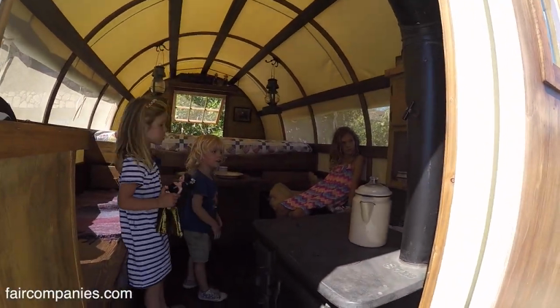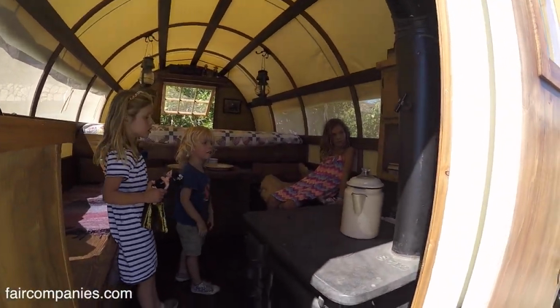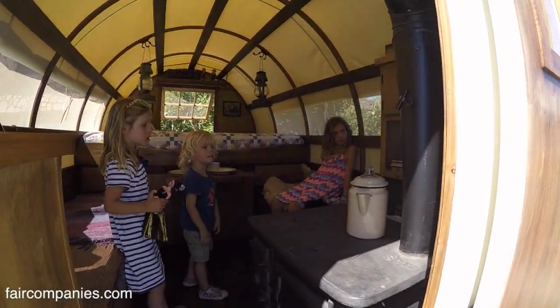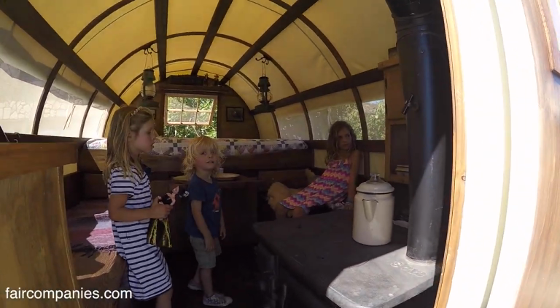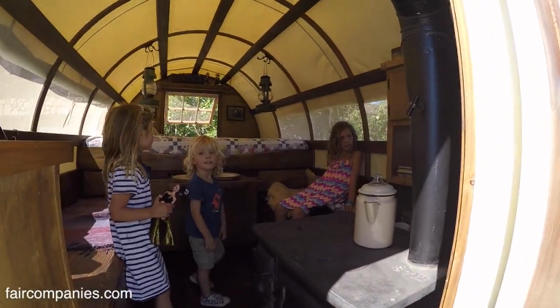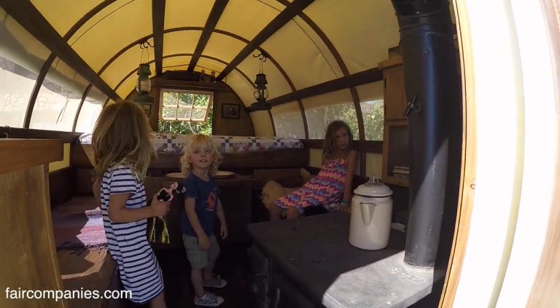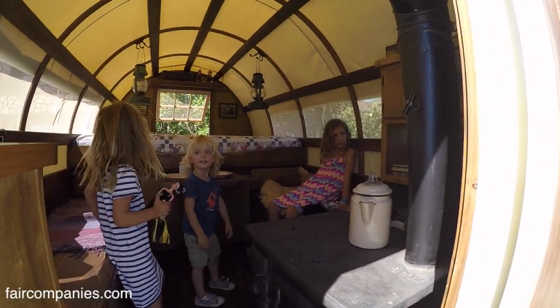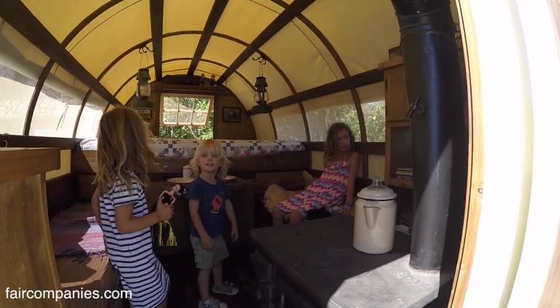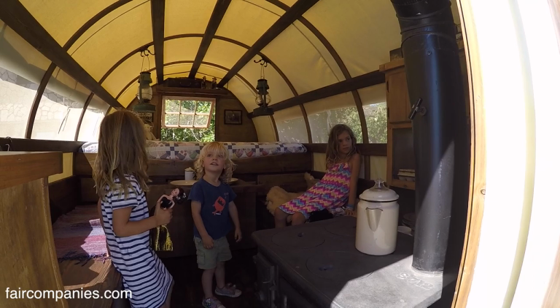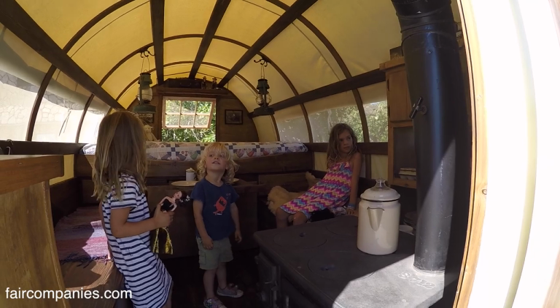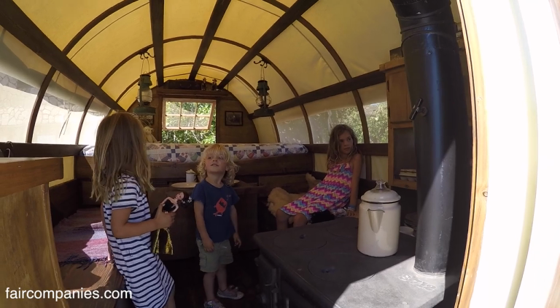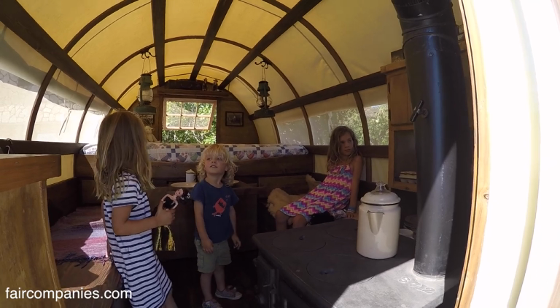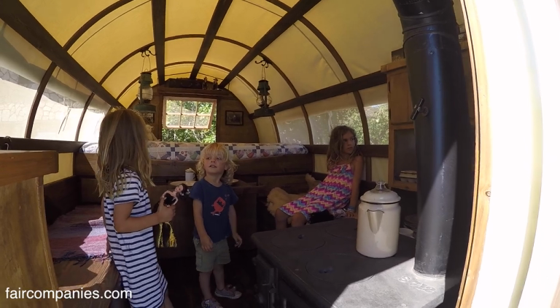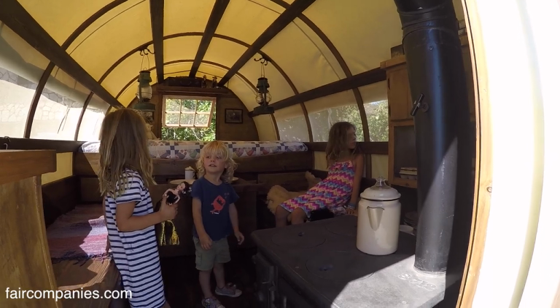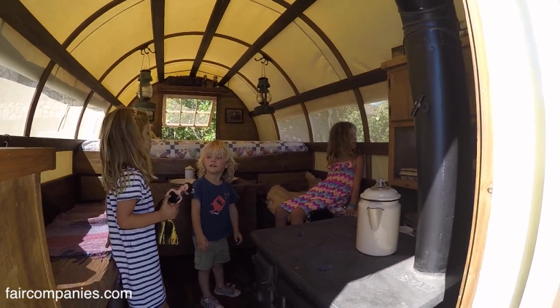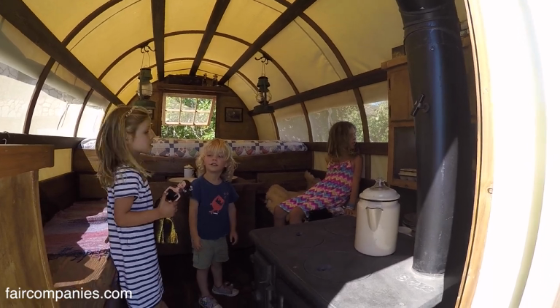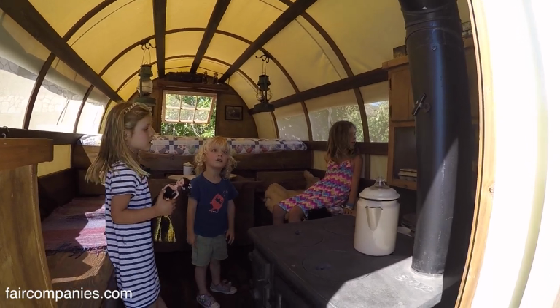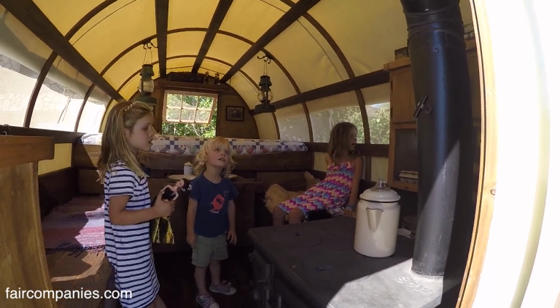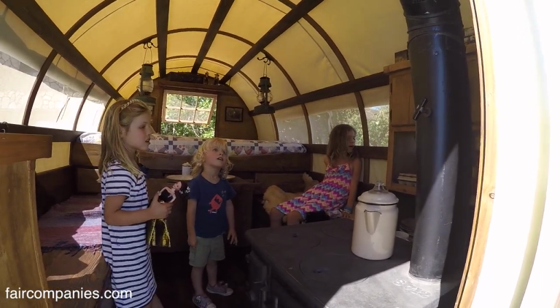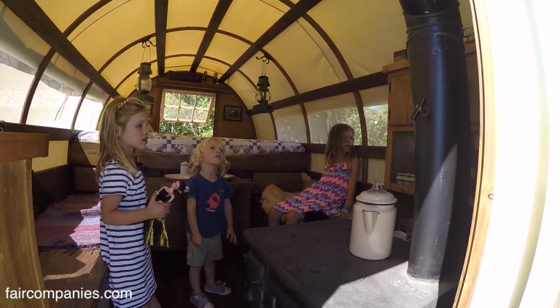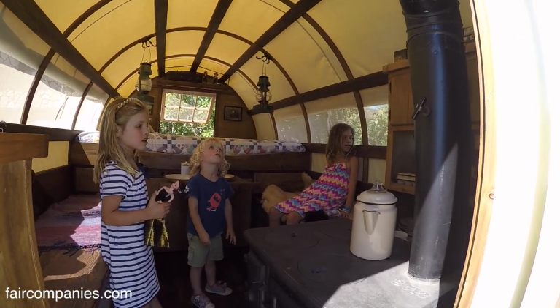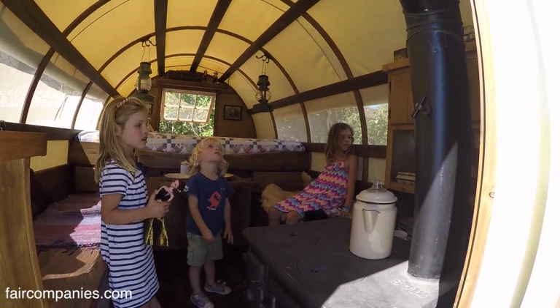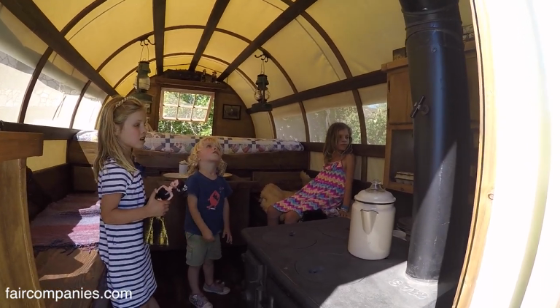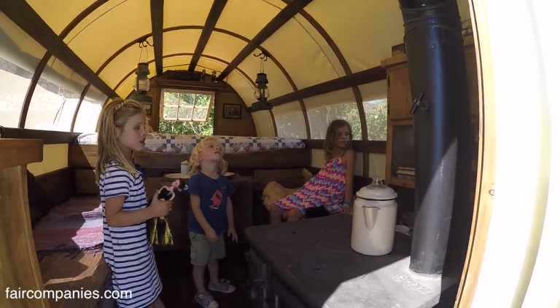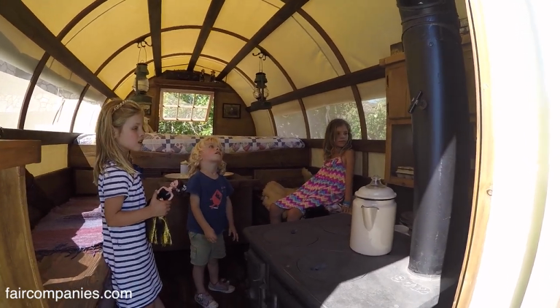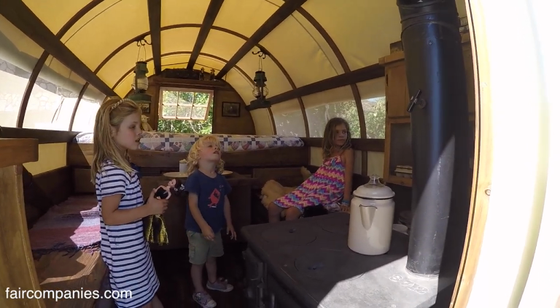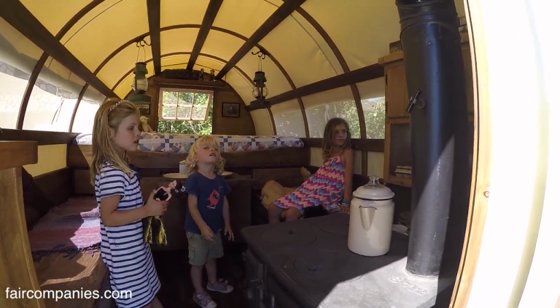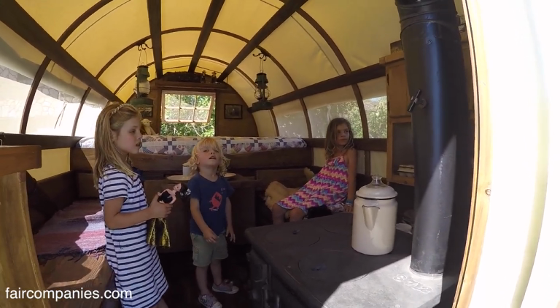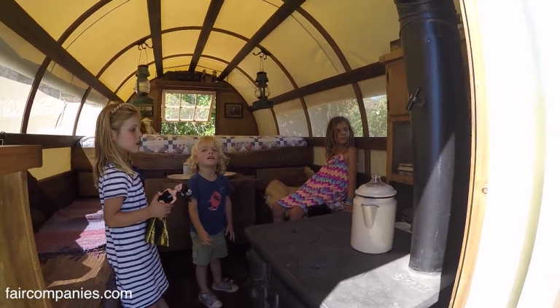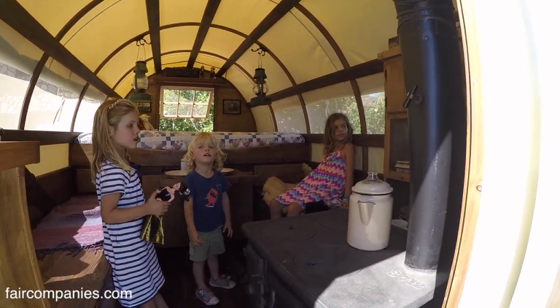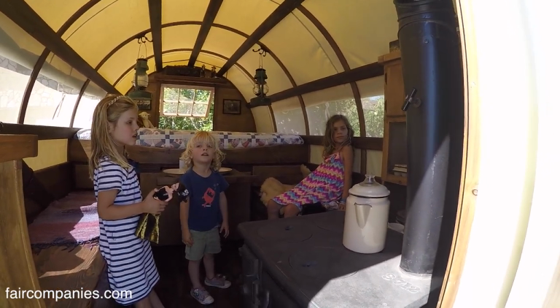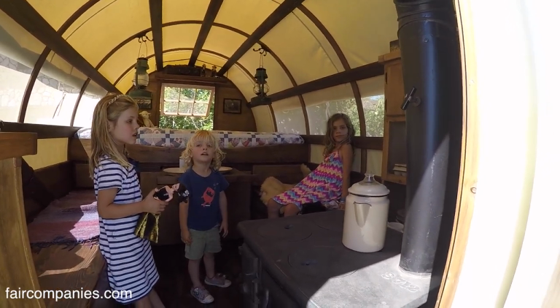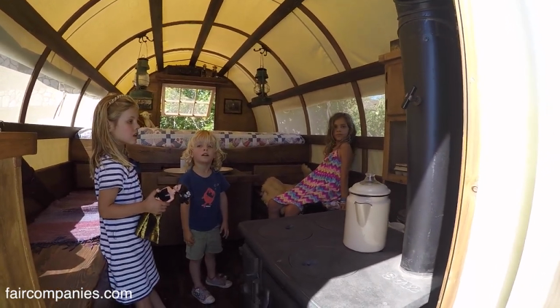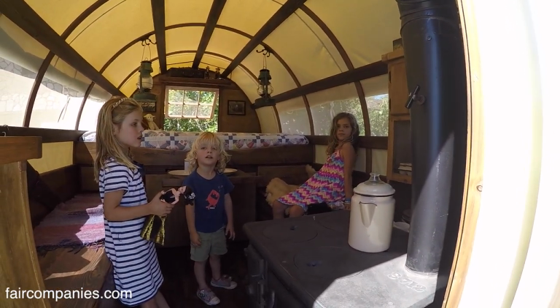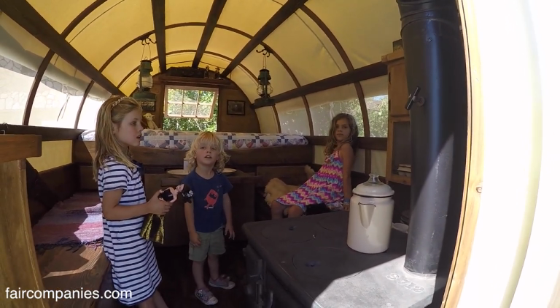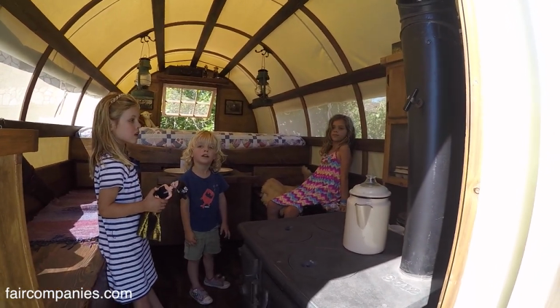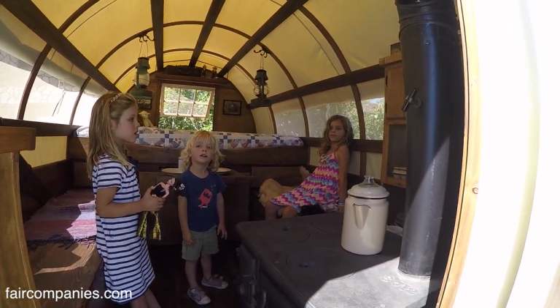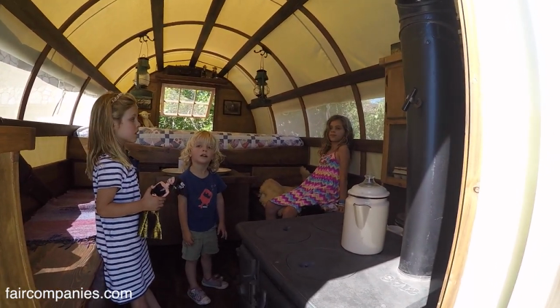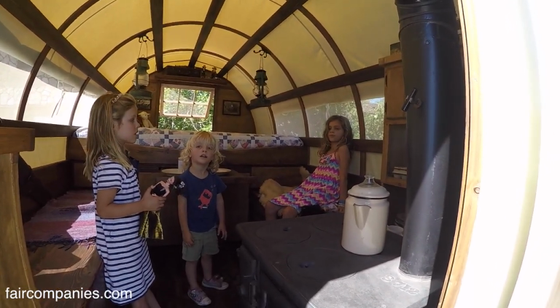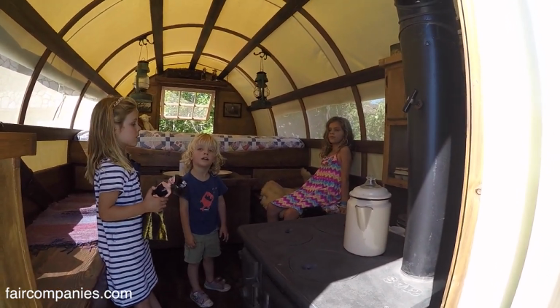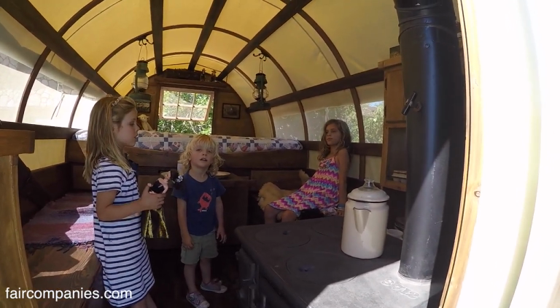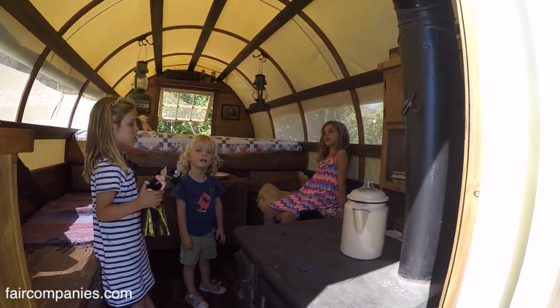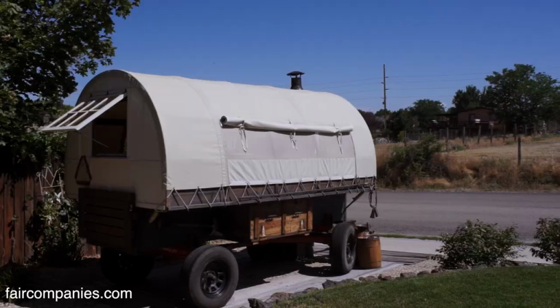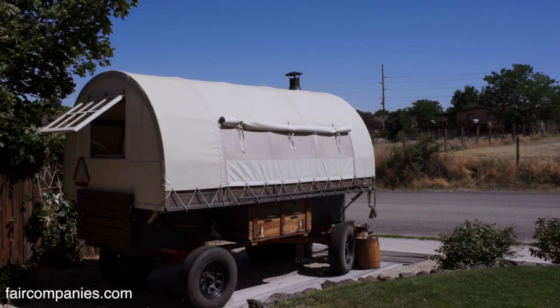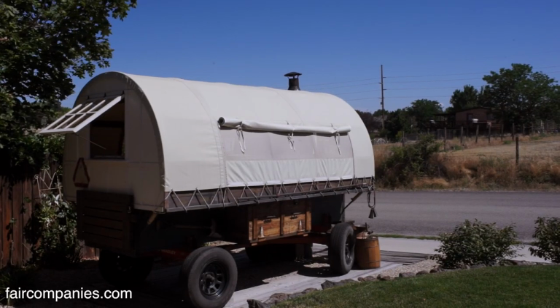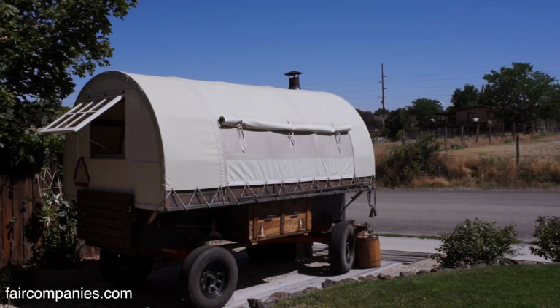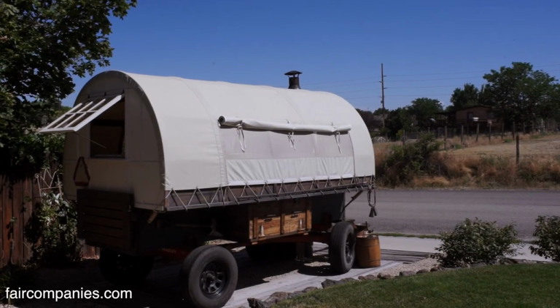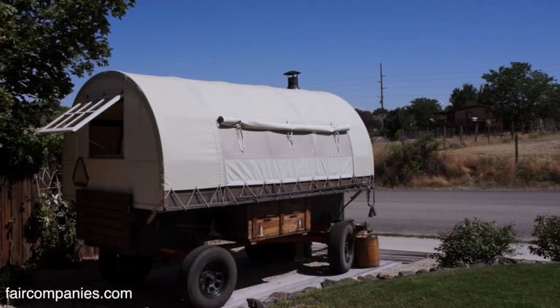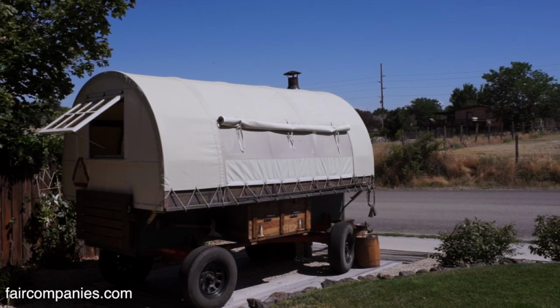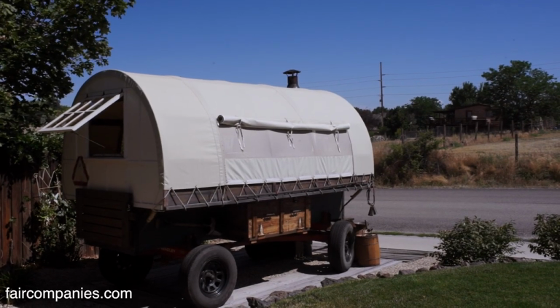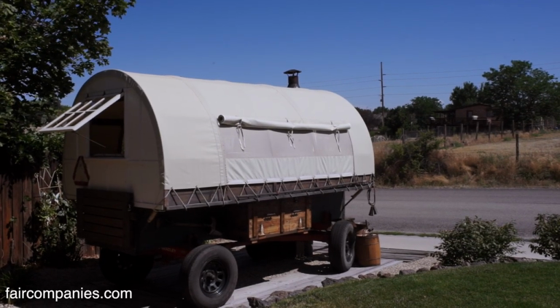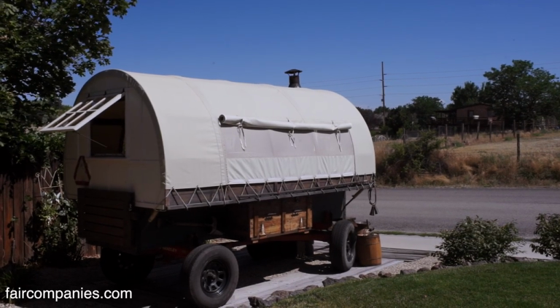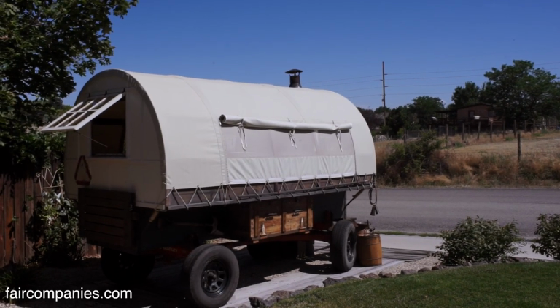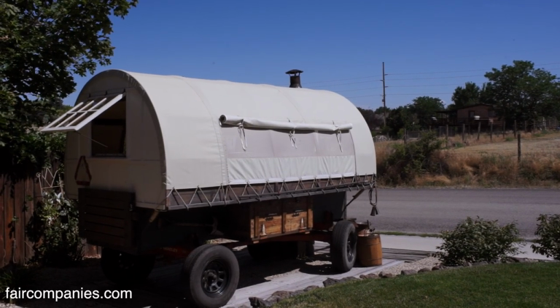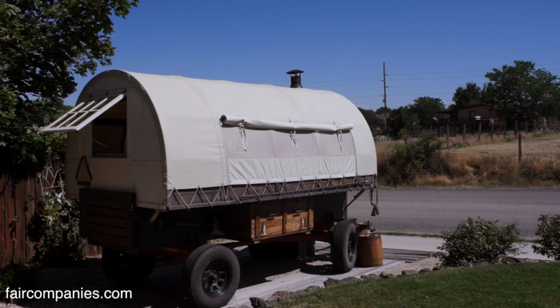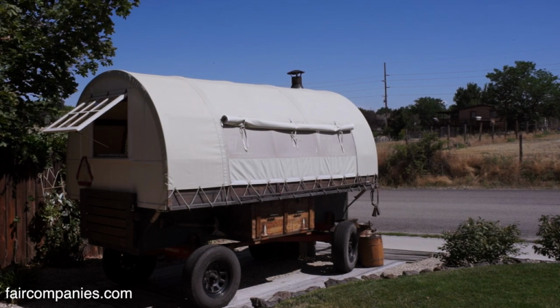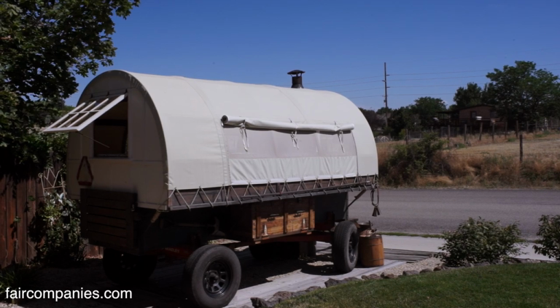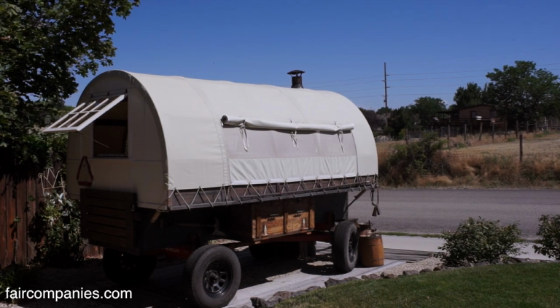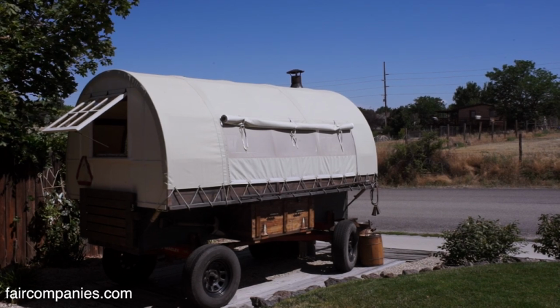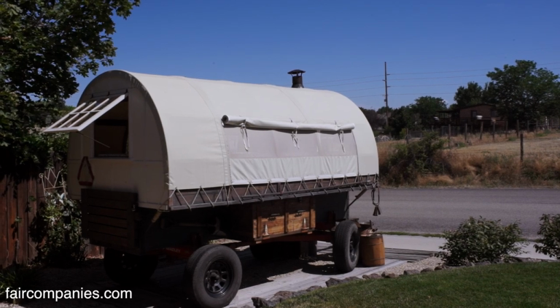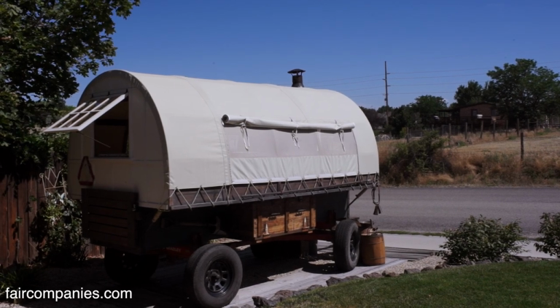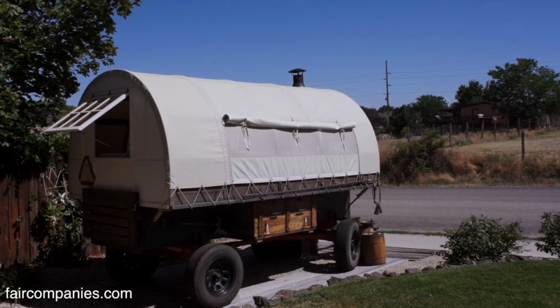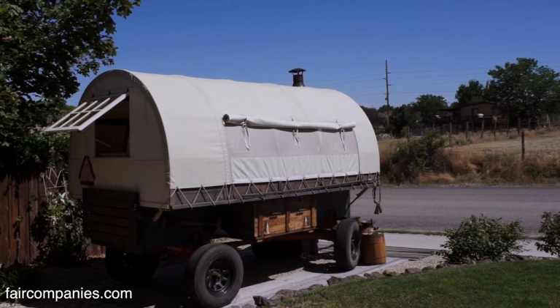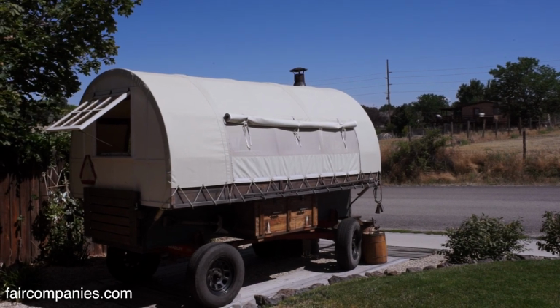You'll hear stories of older people for whom this was basically their first house after they got married — an old sheep wagon. You'll hear it a lot of times.